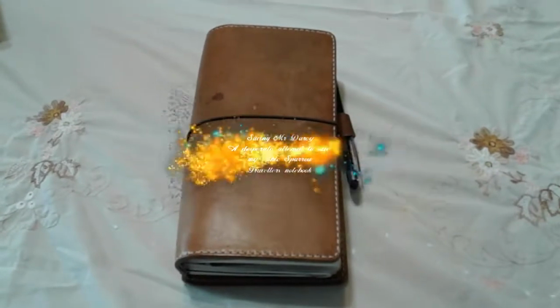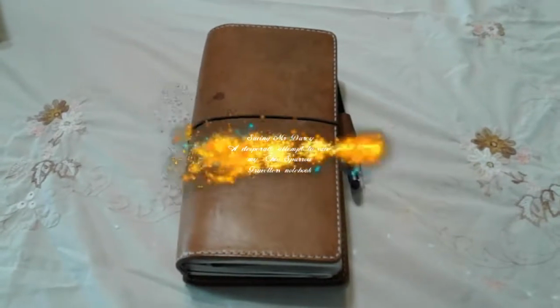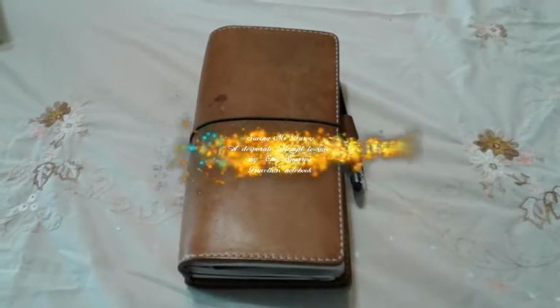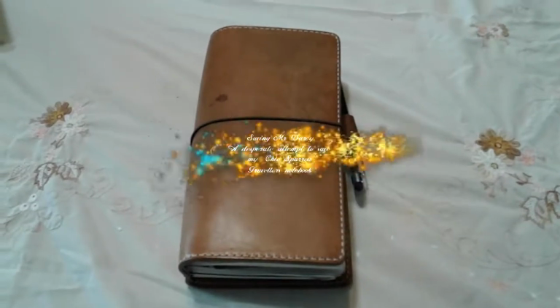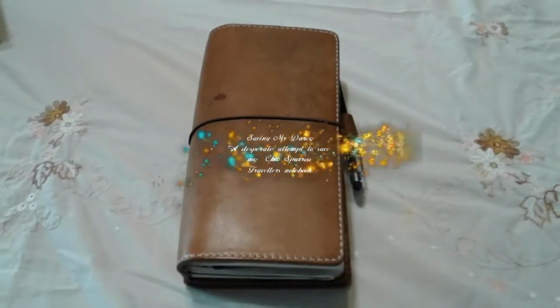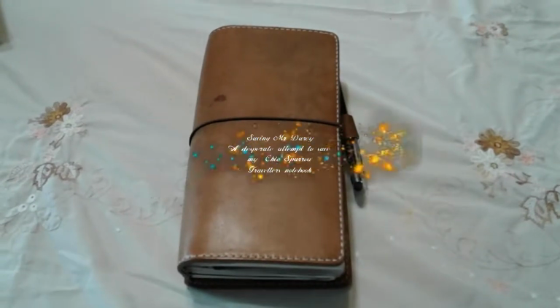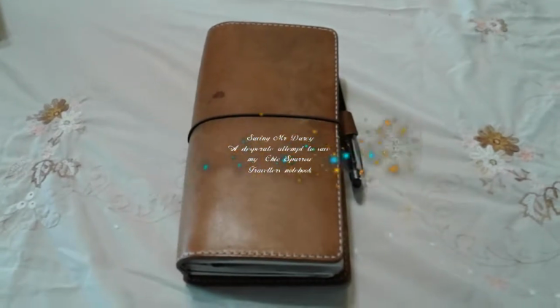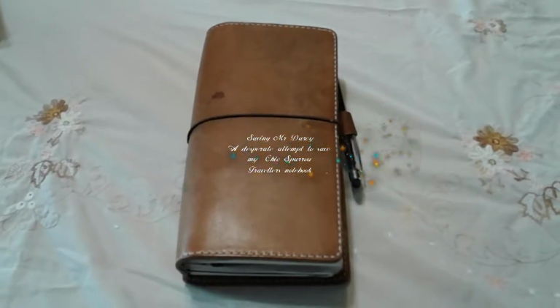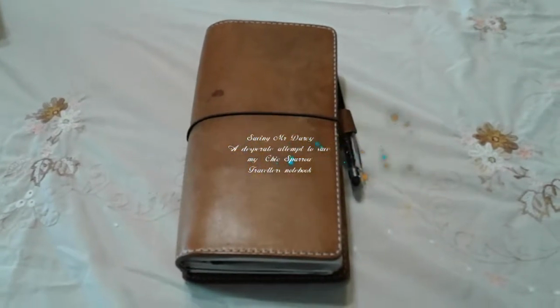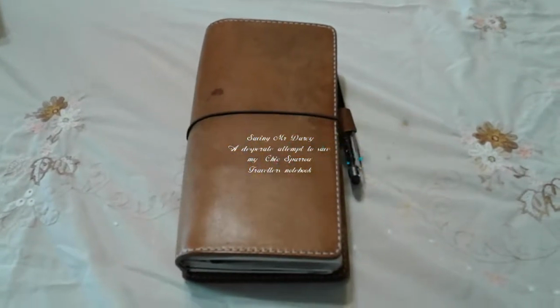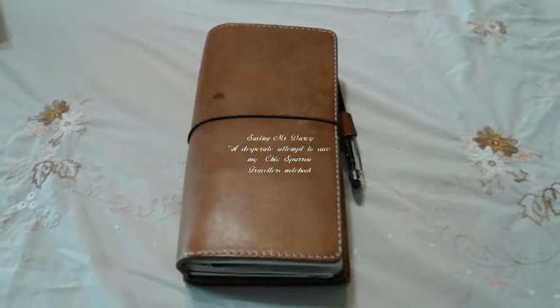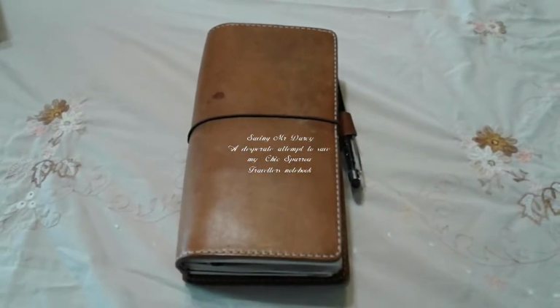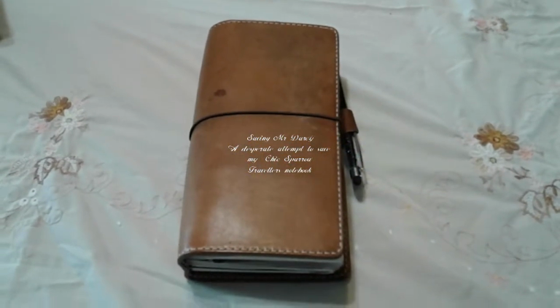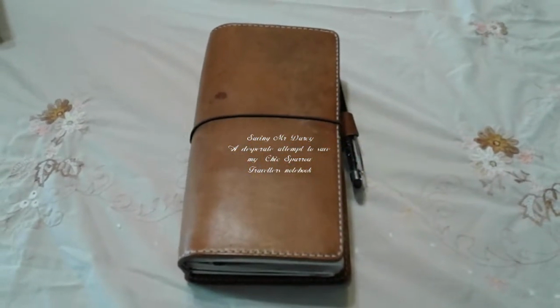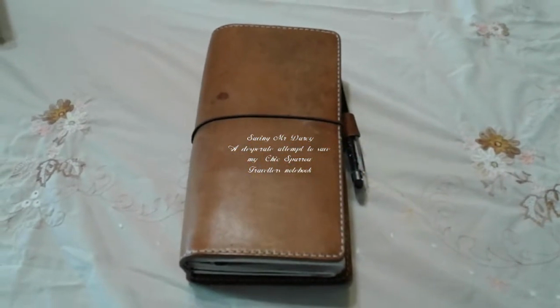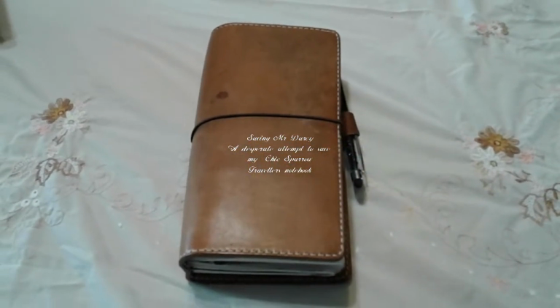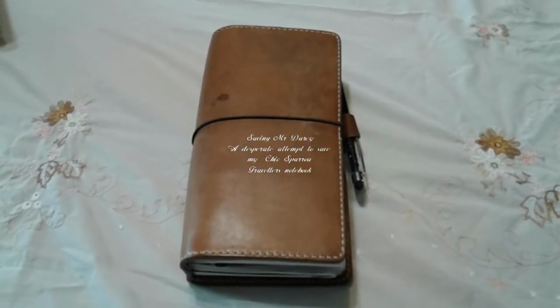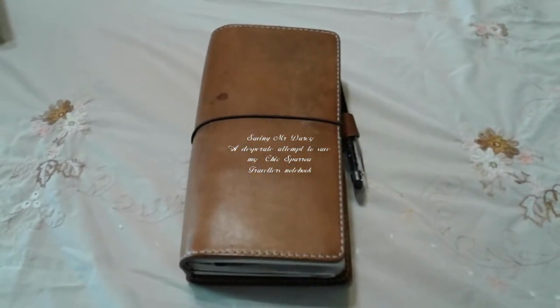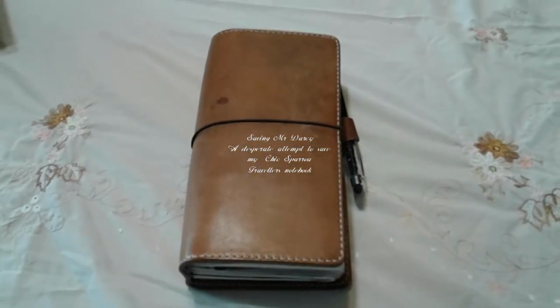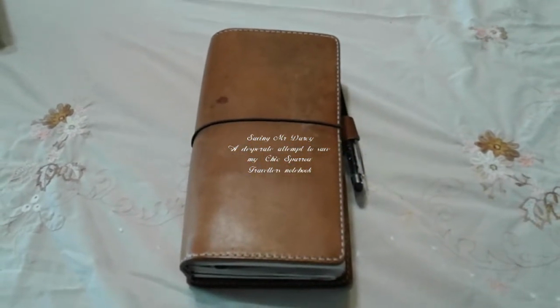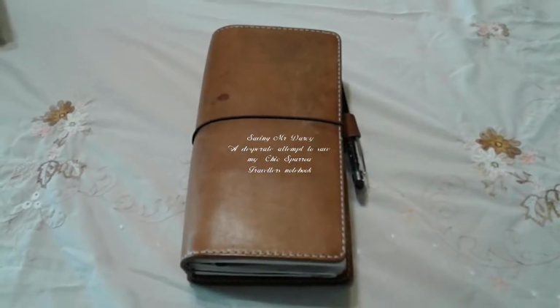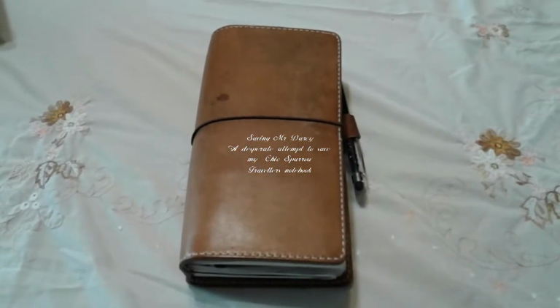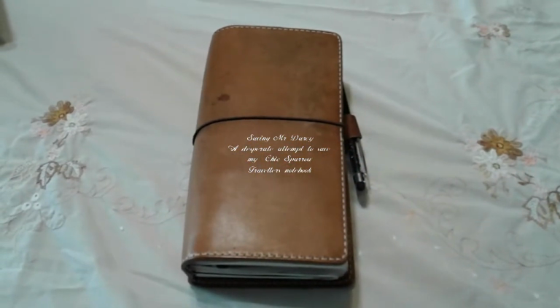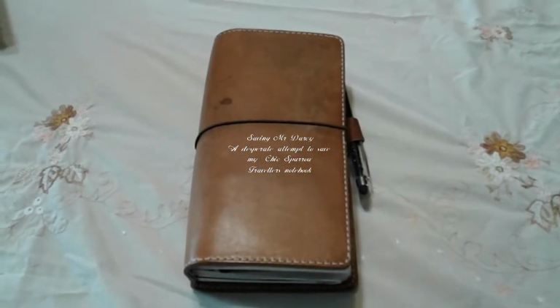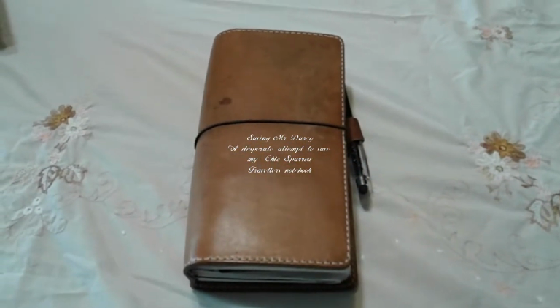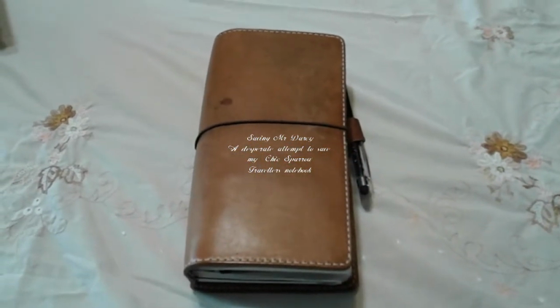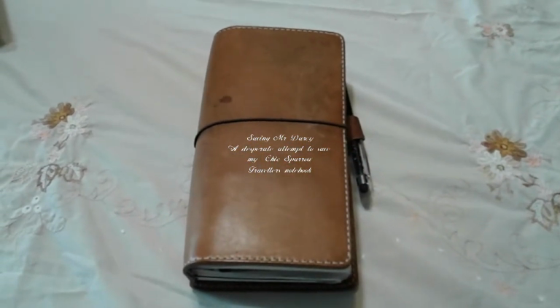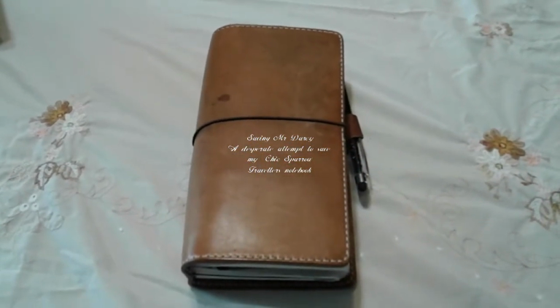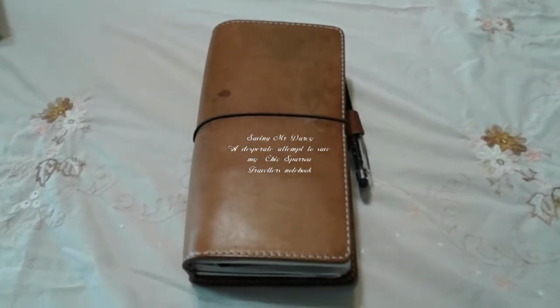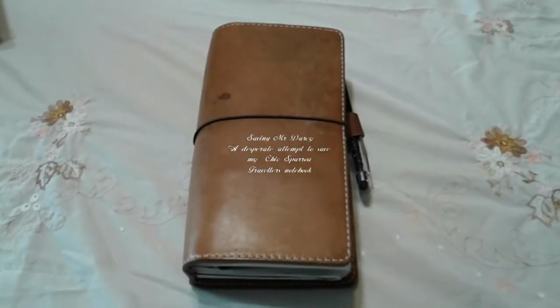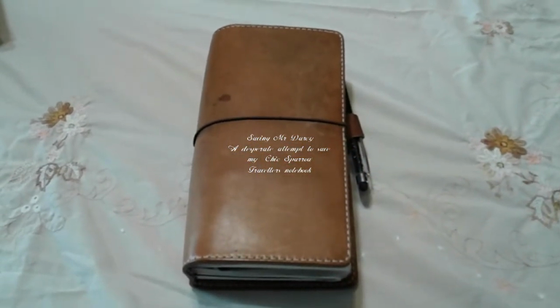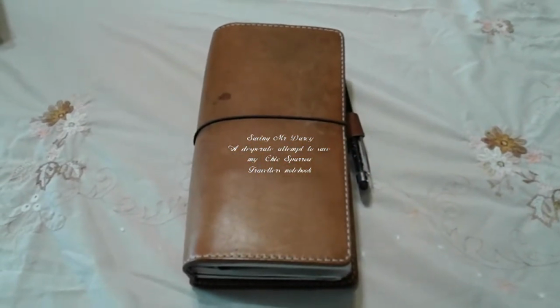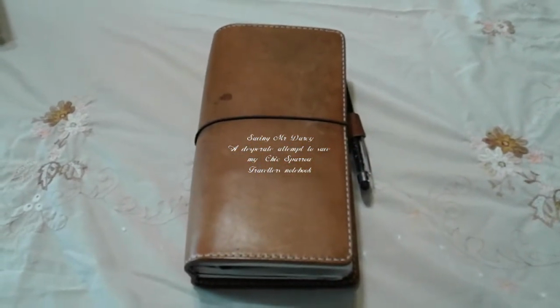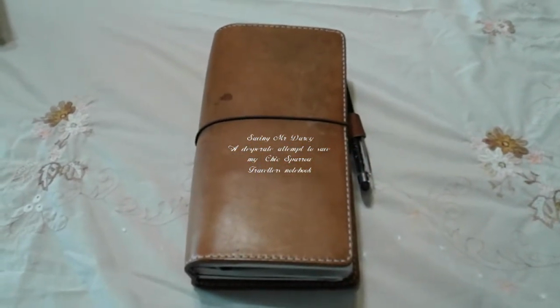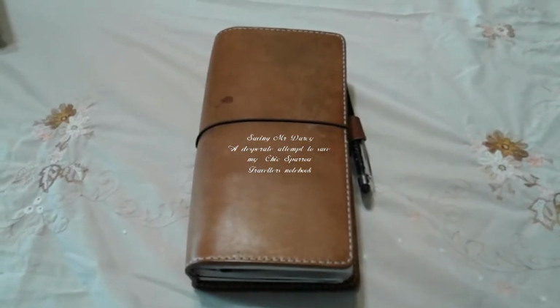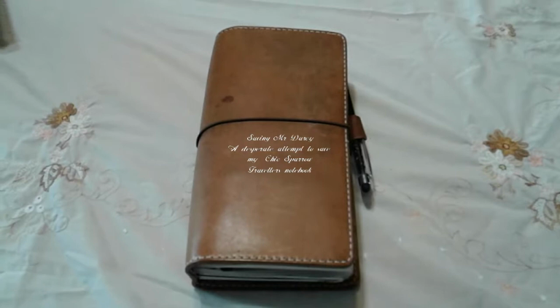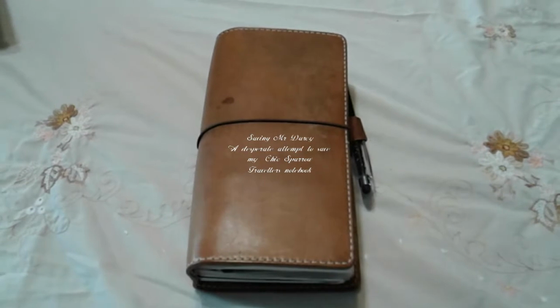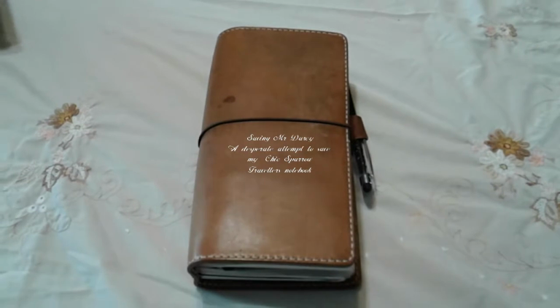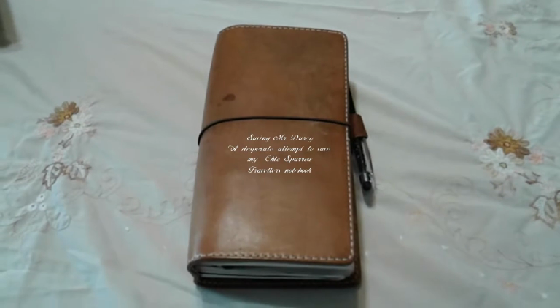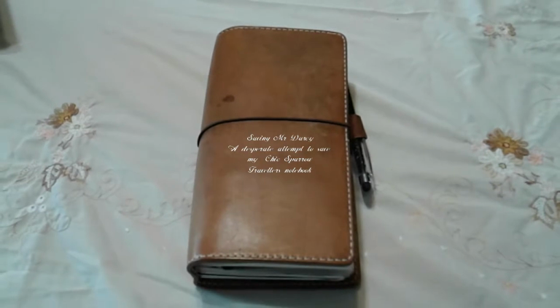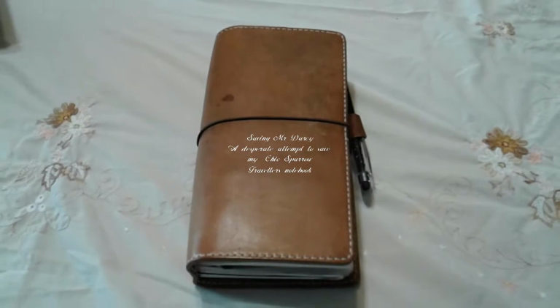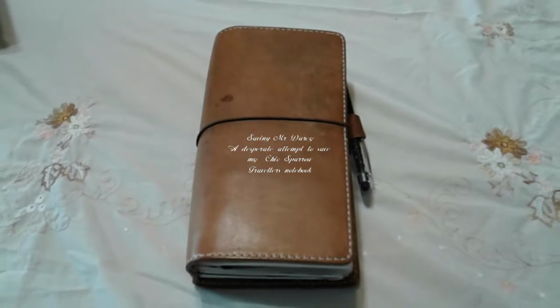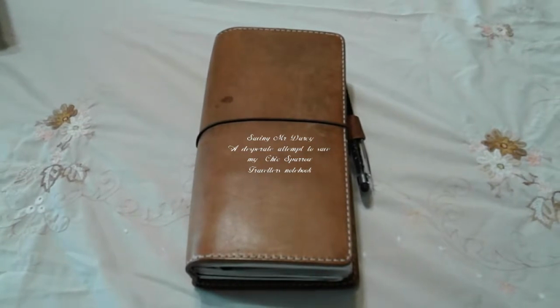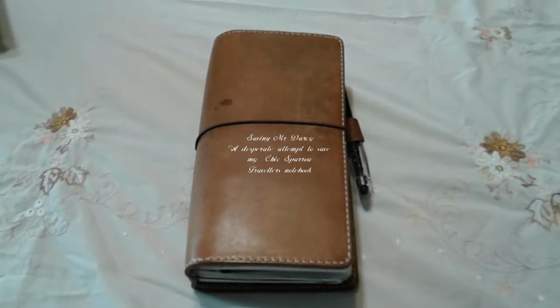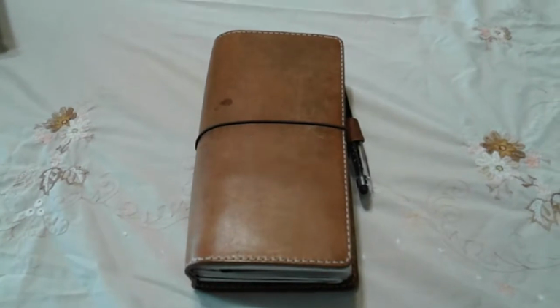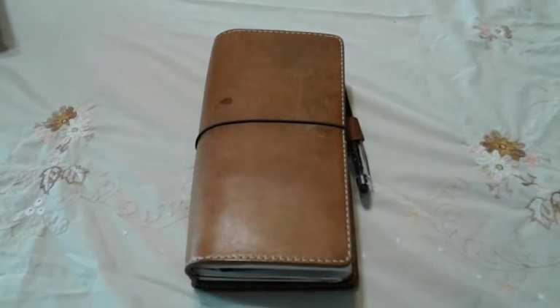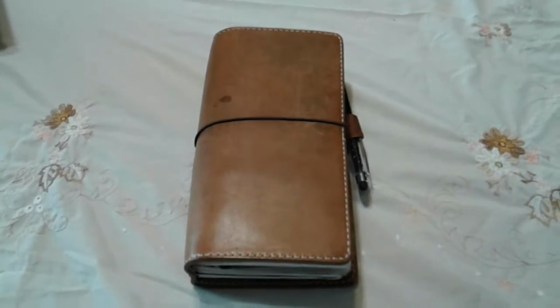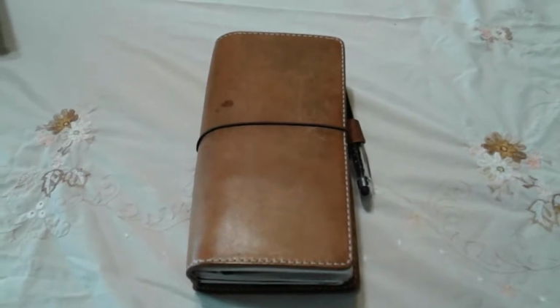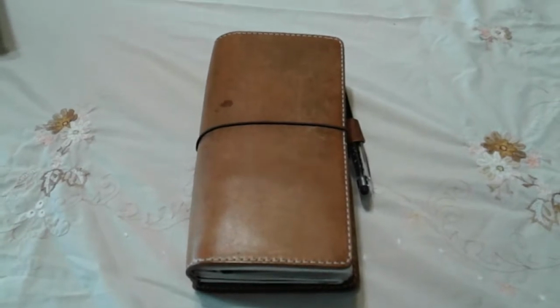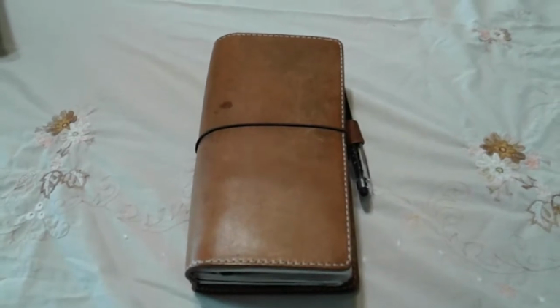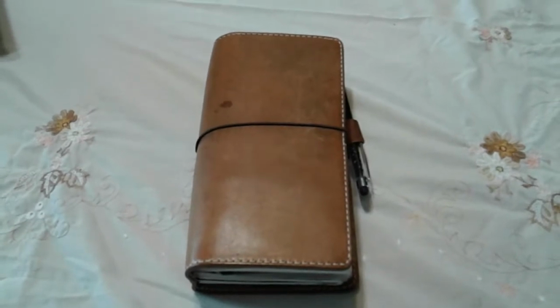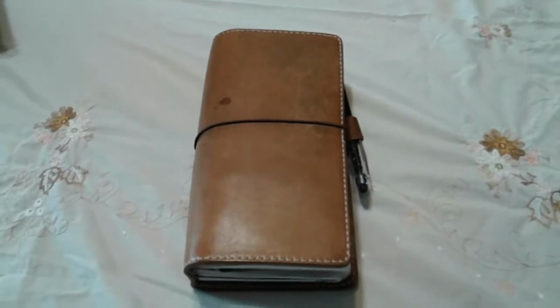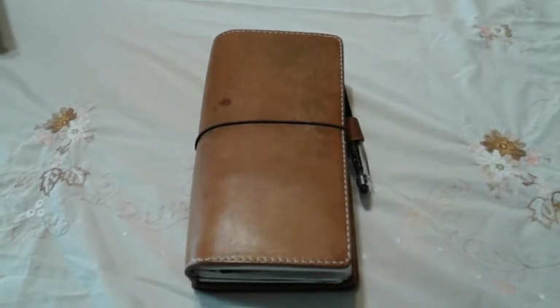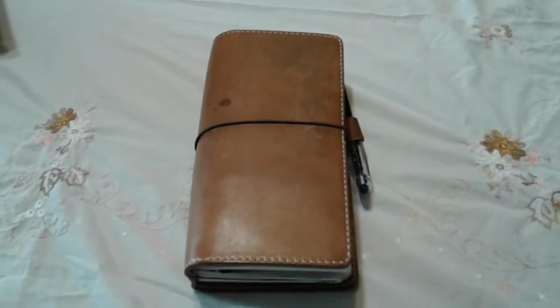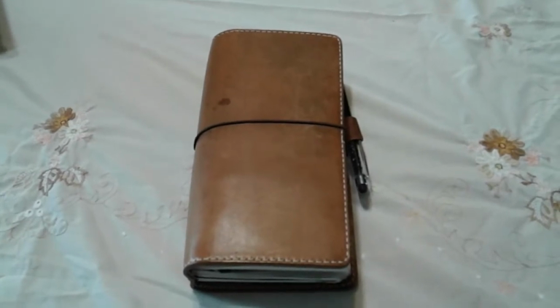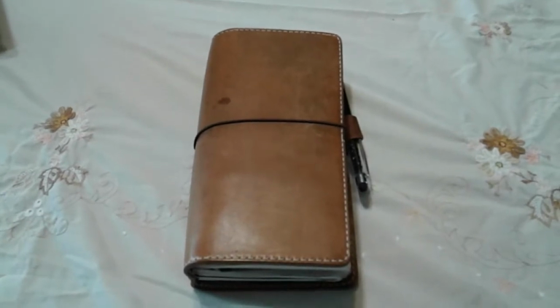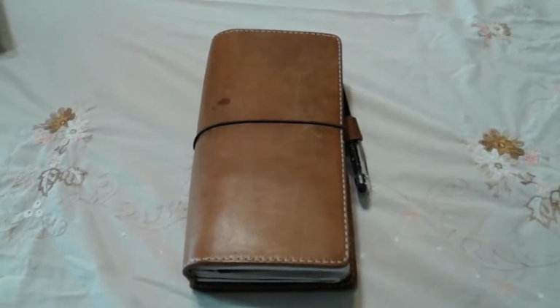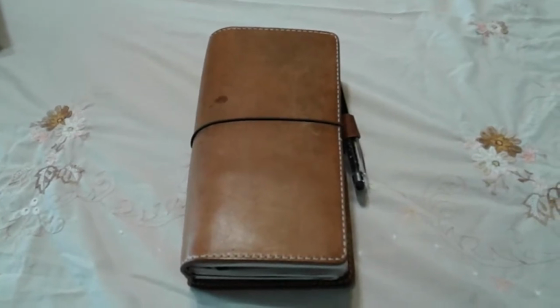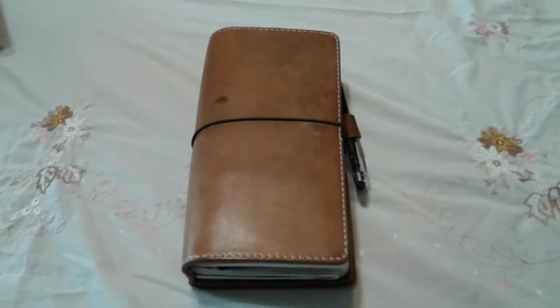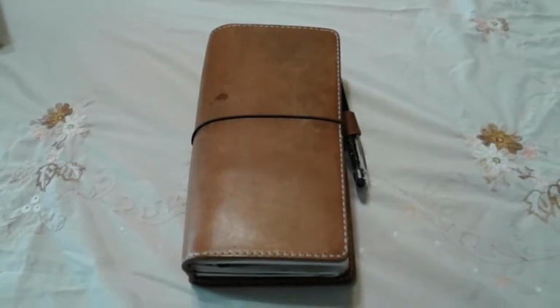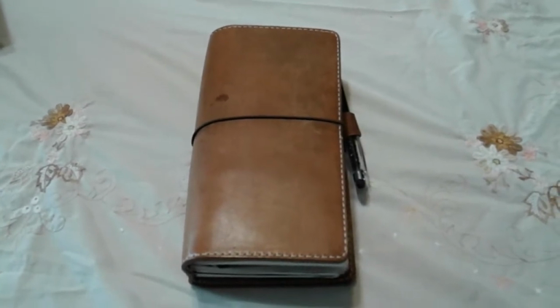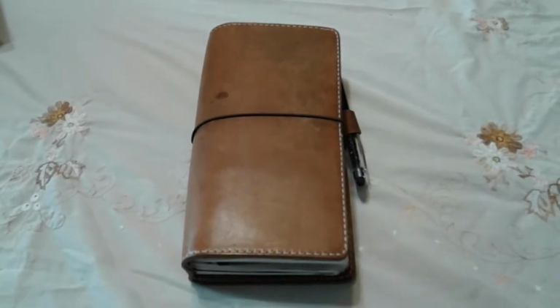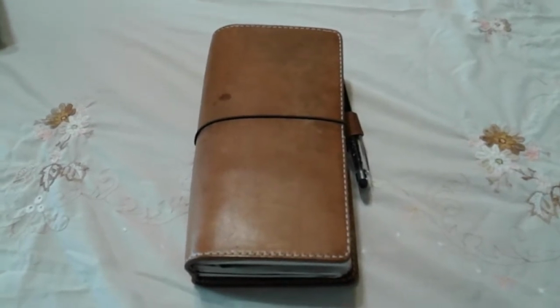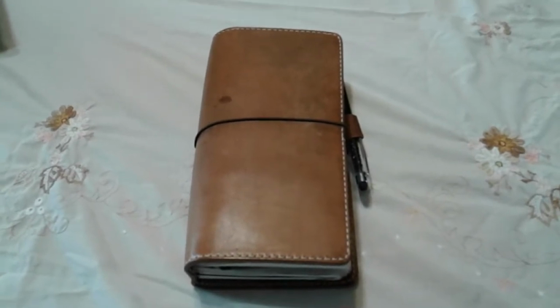Hi guys, it's Tracy from My Grandma's Teacups and I just wanted to give you a bit of an update on my Mr. Darcy situation.